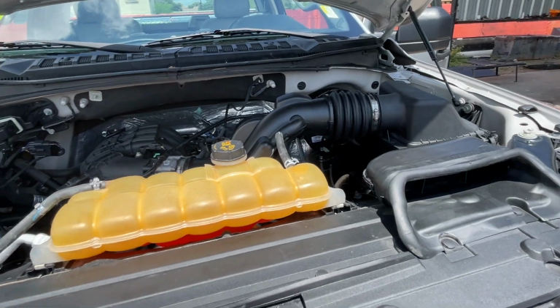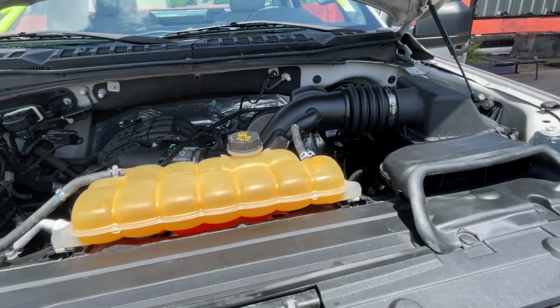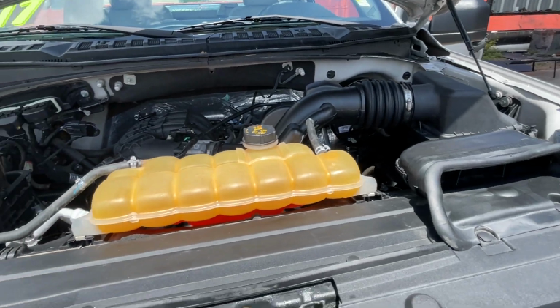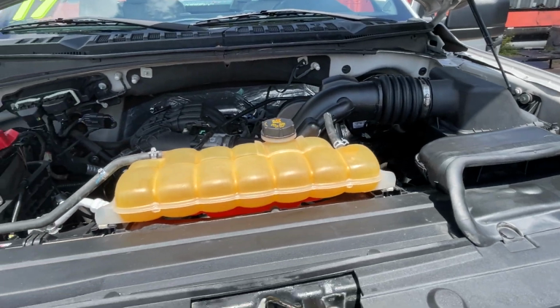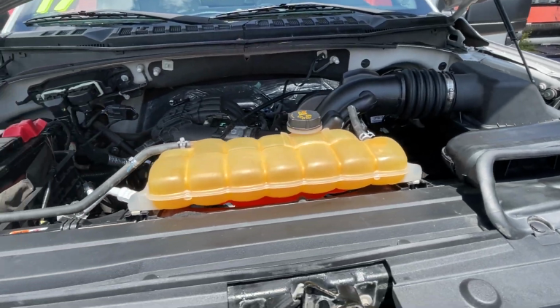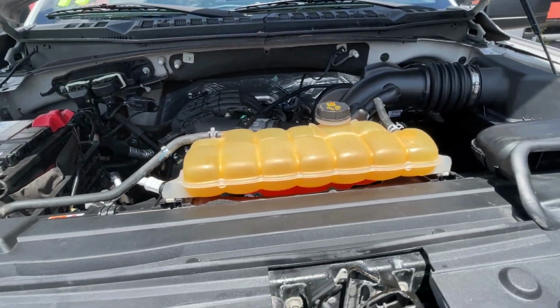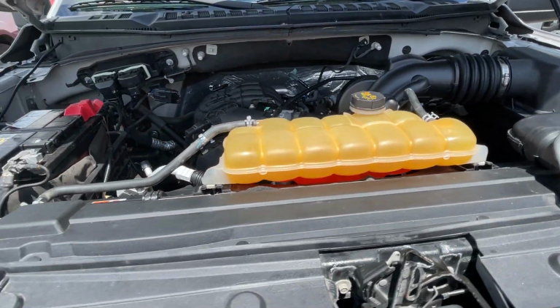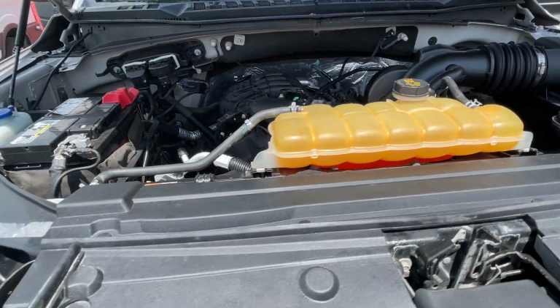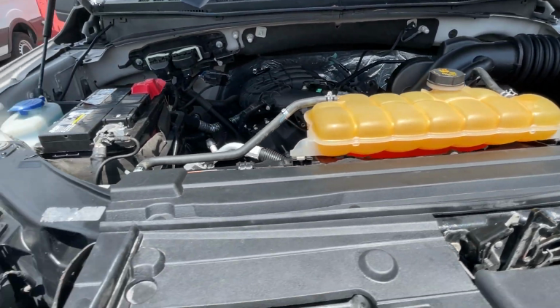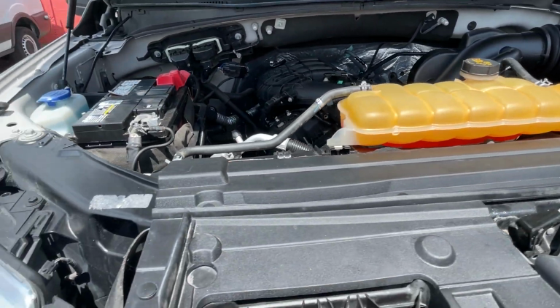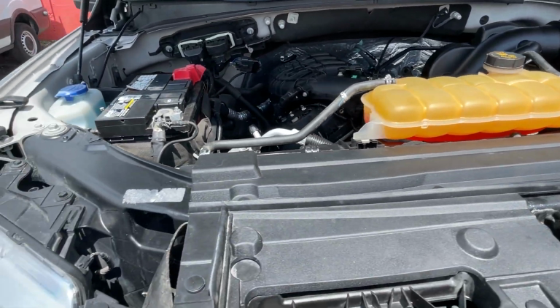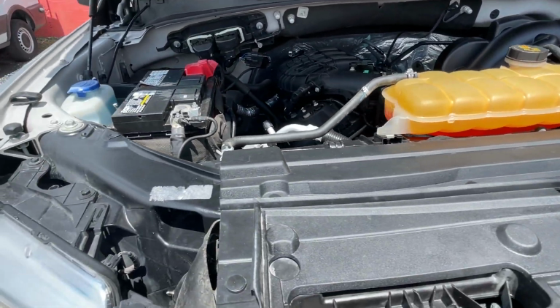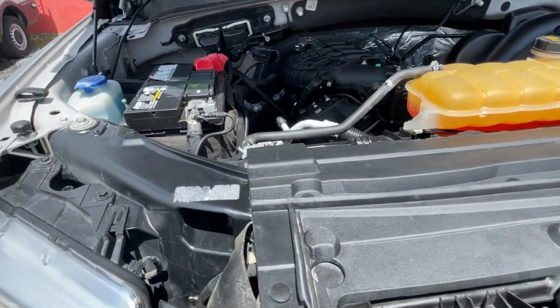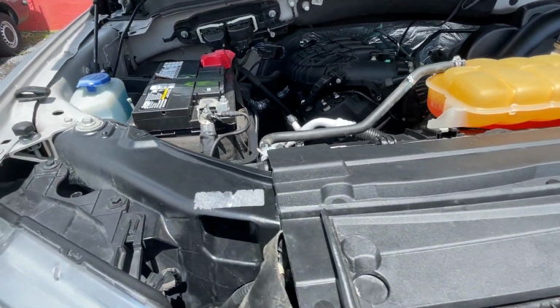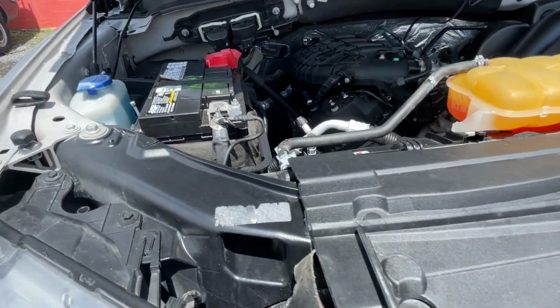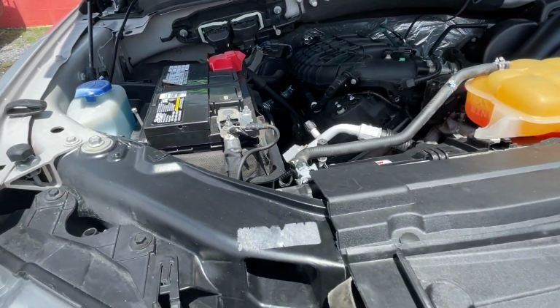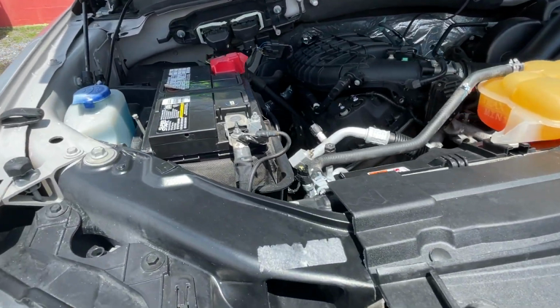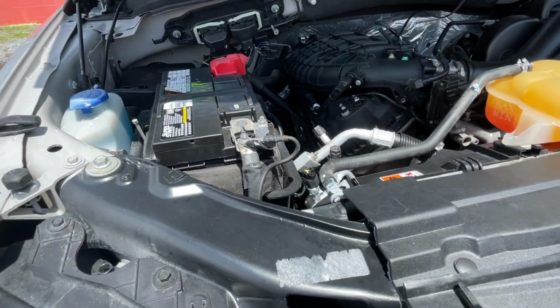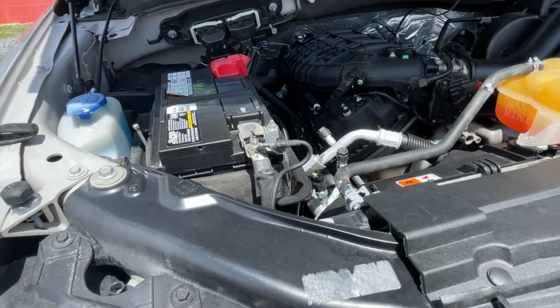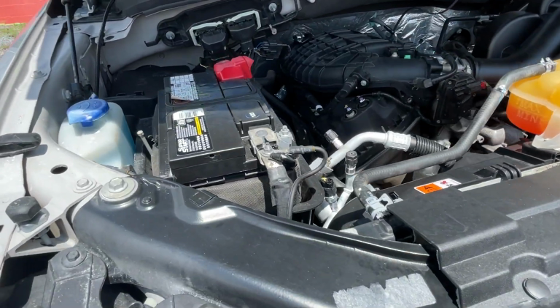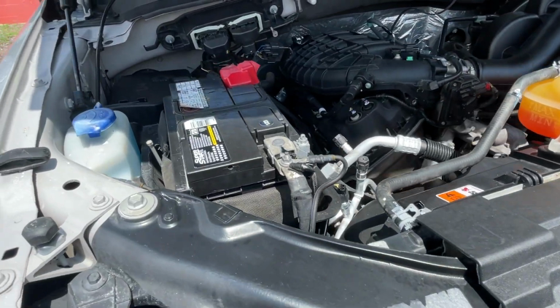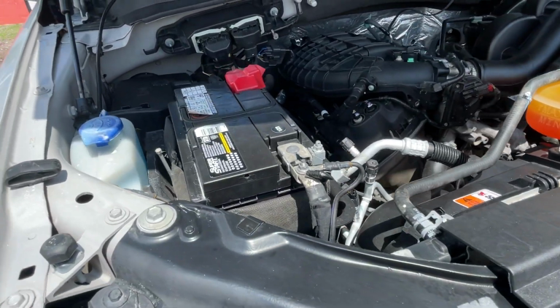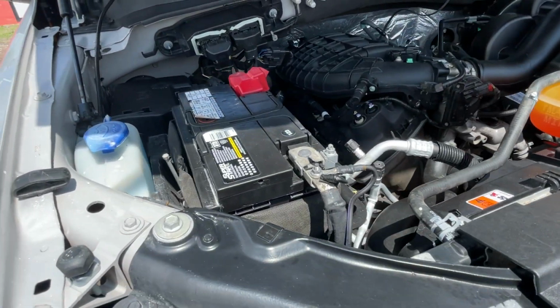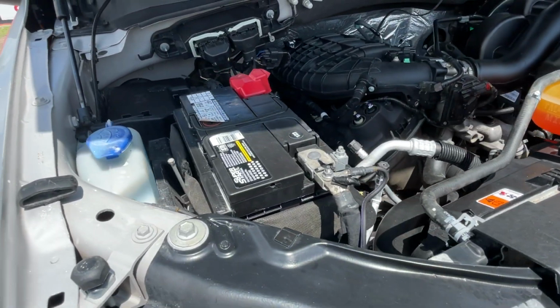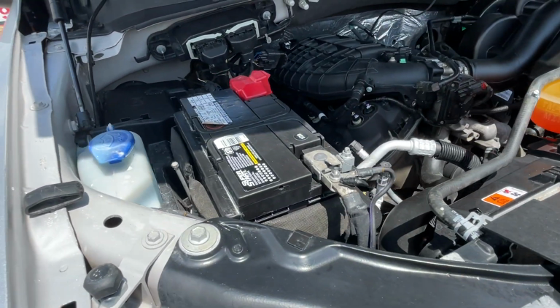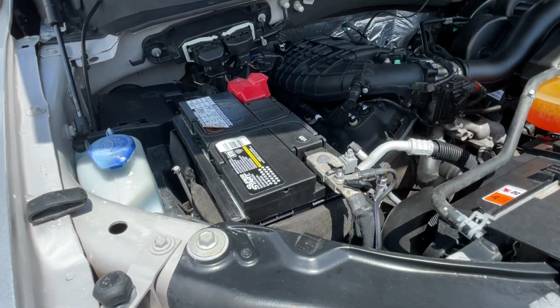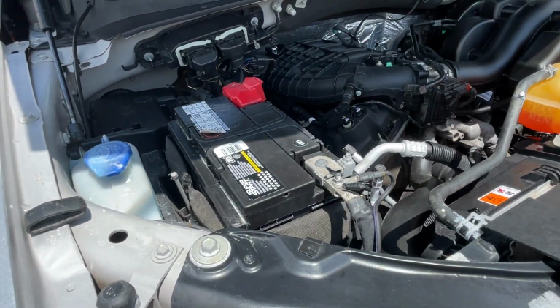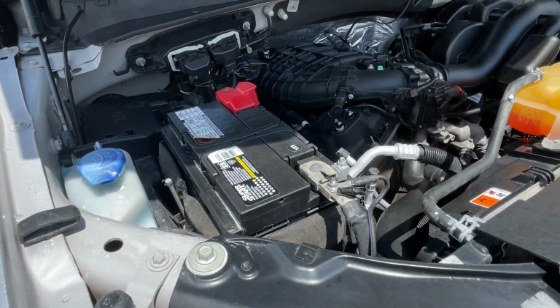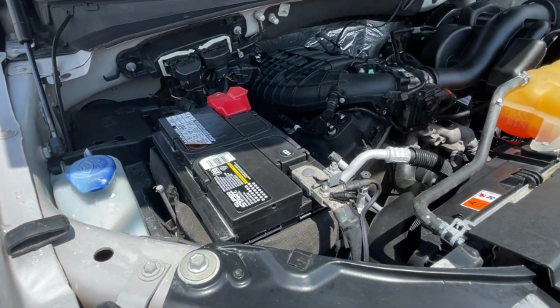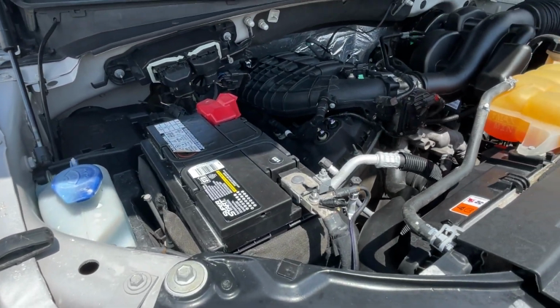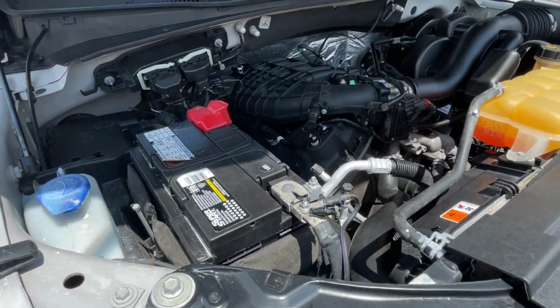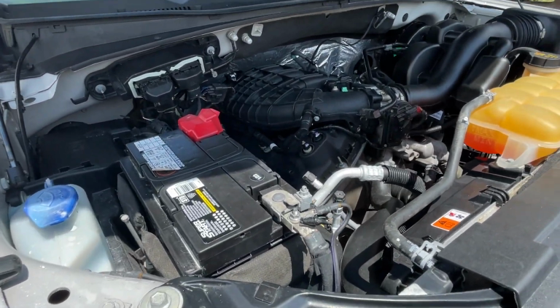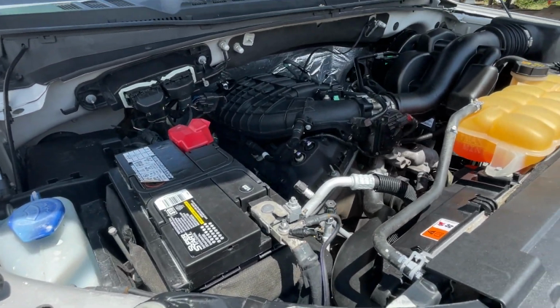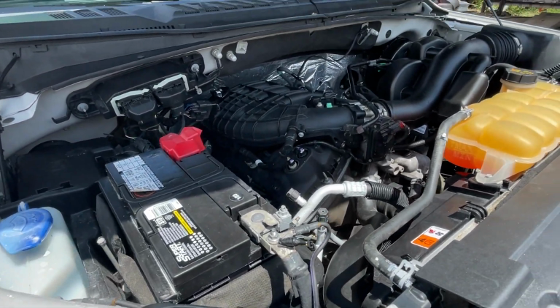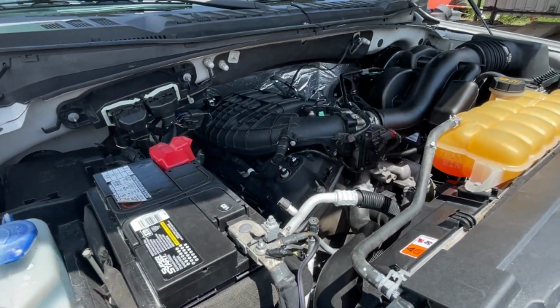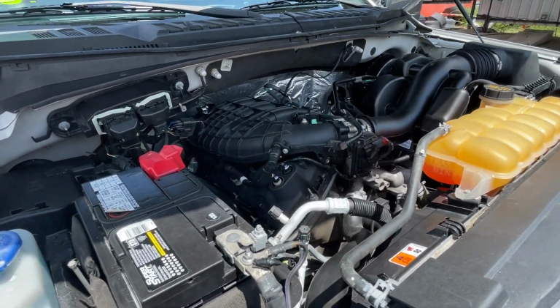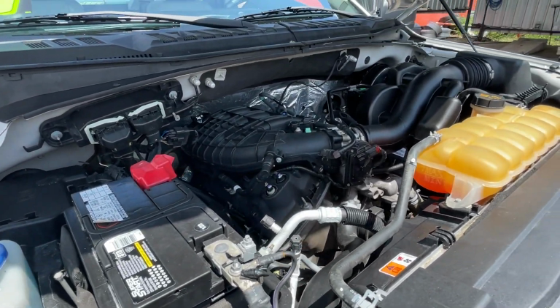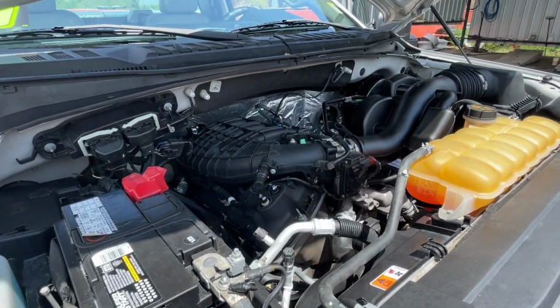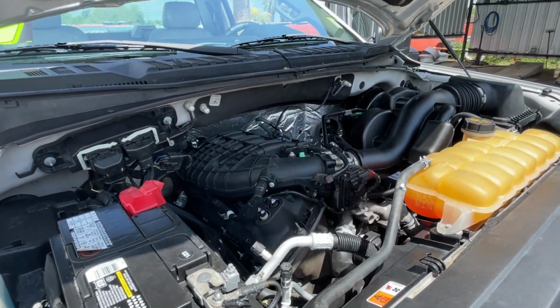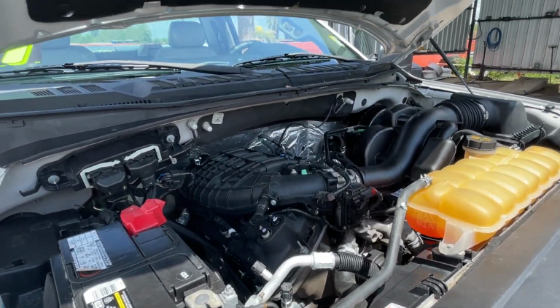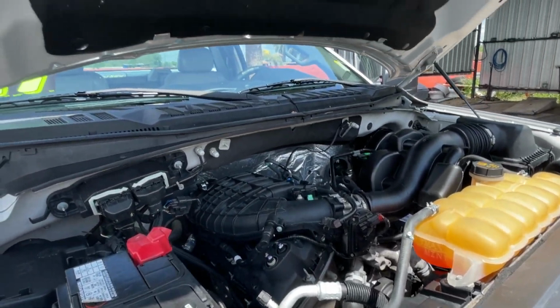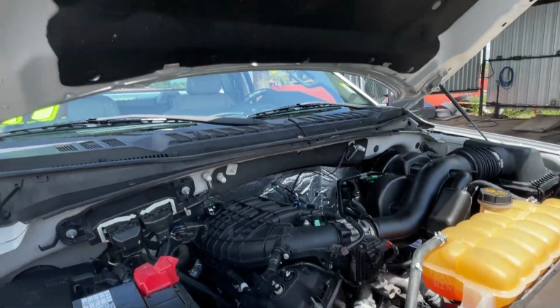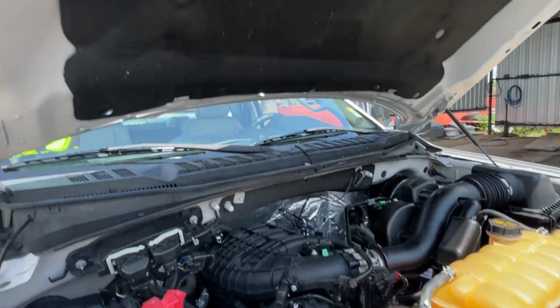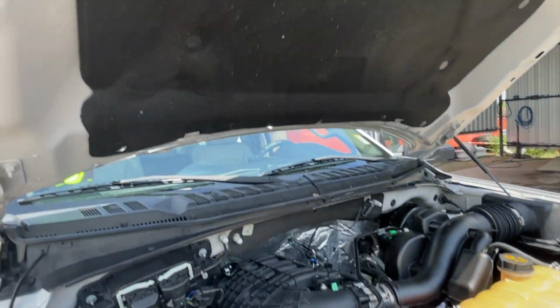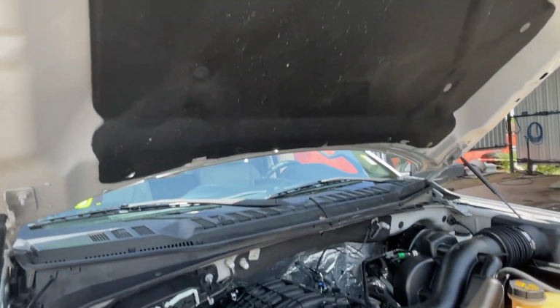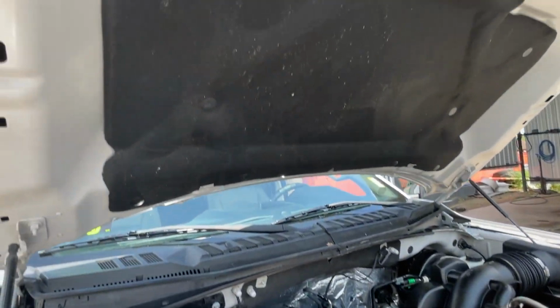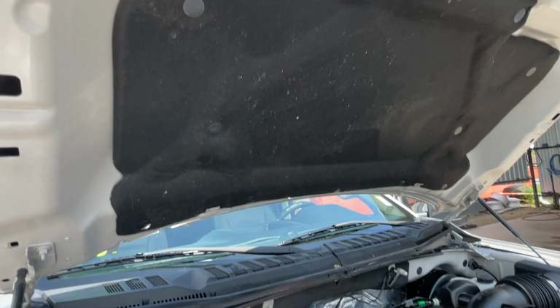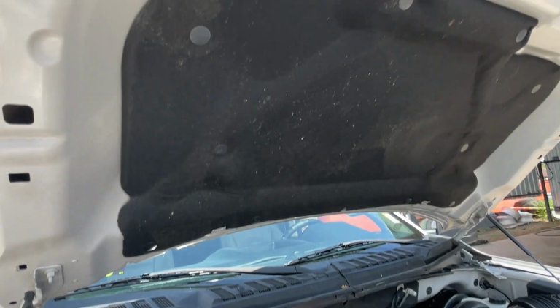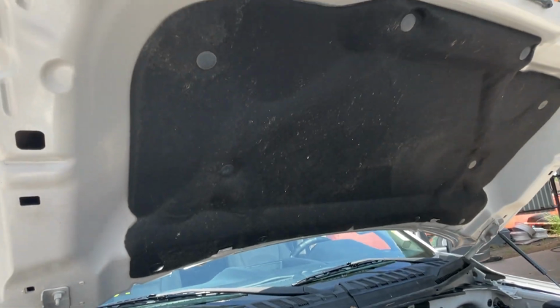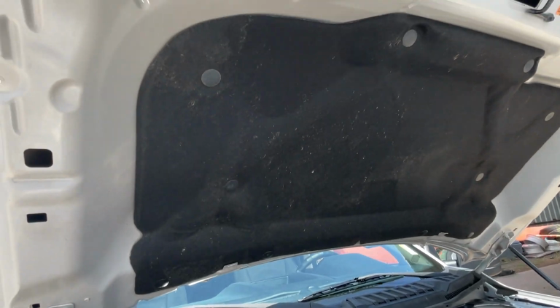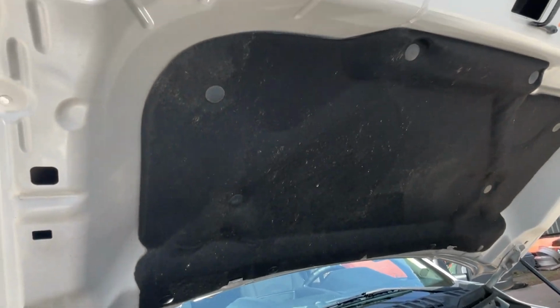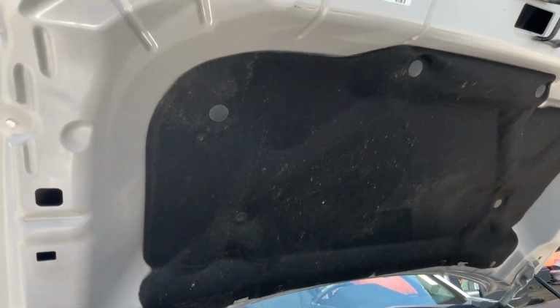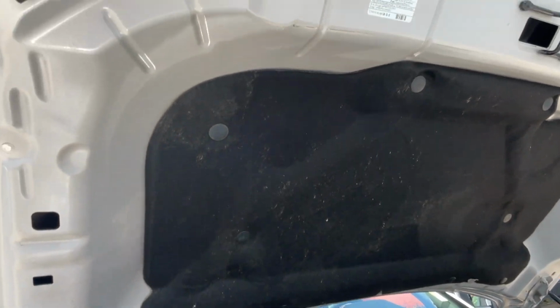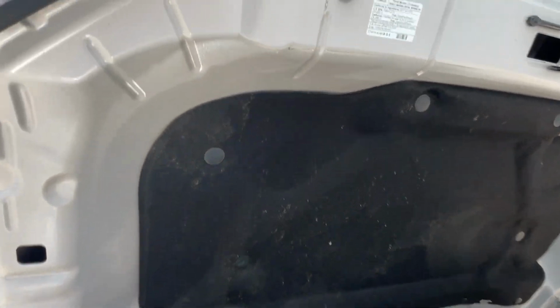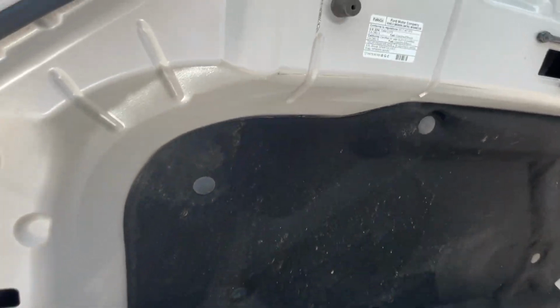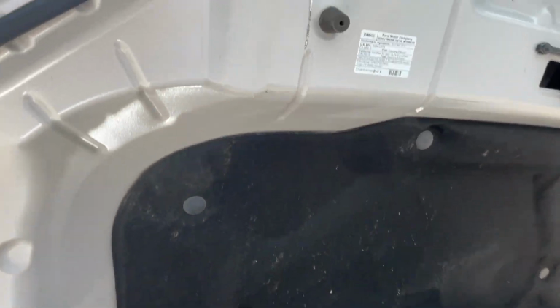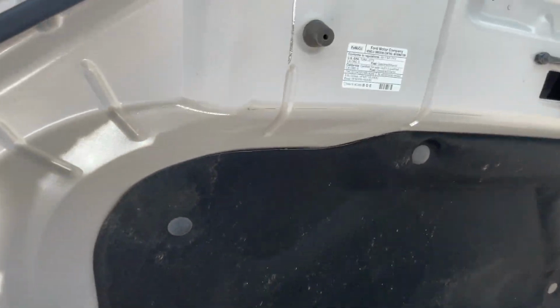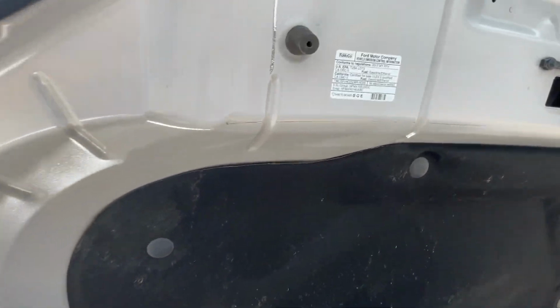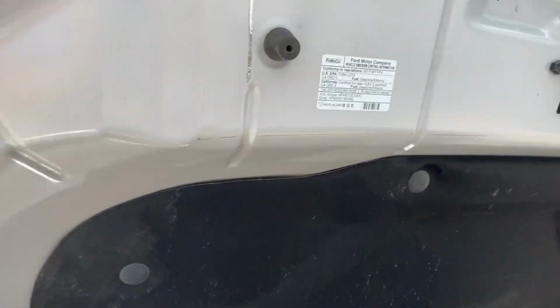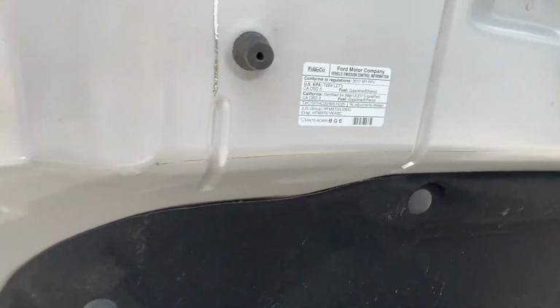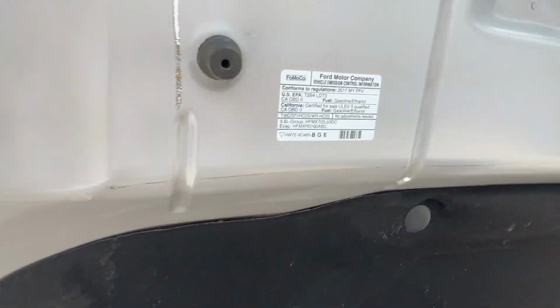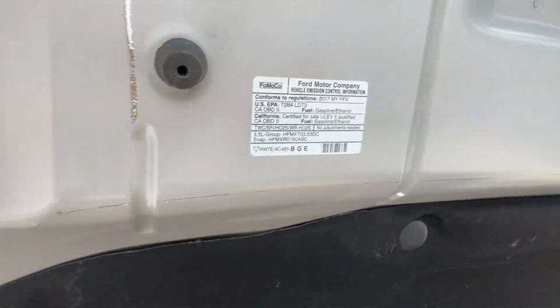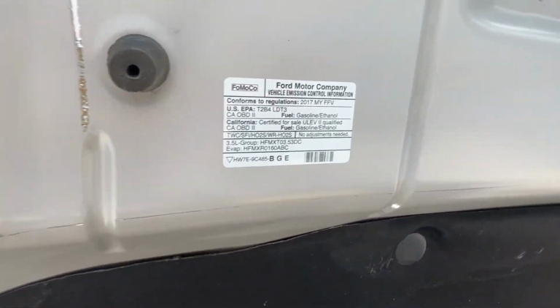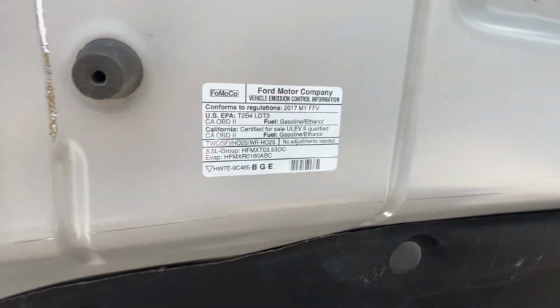It's a V6, it's a 3.5. More information there on the engine.